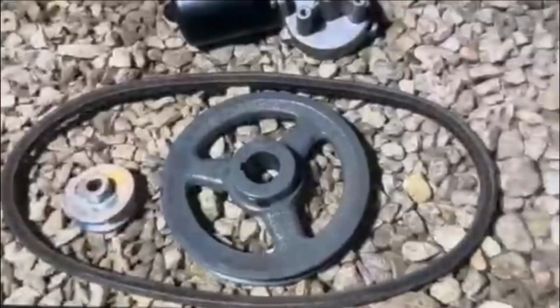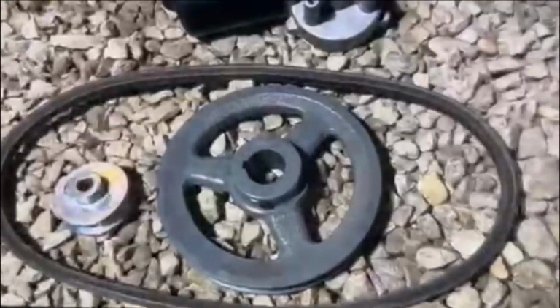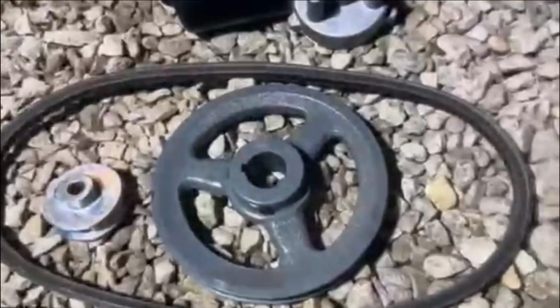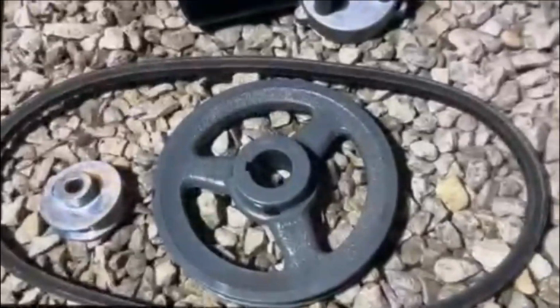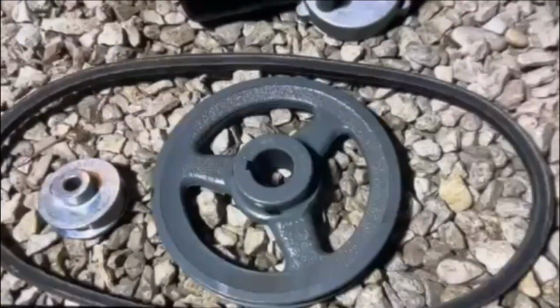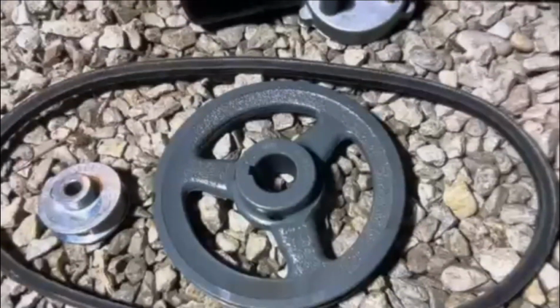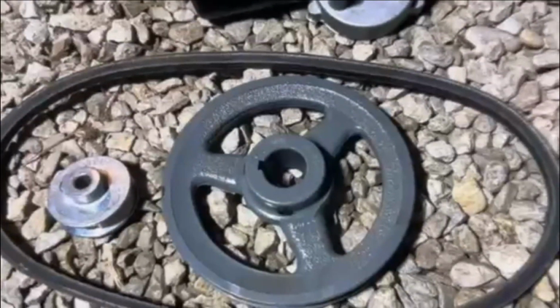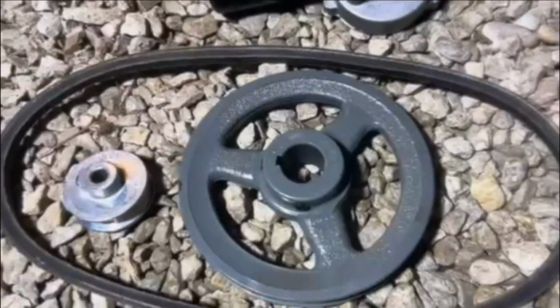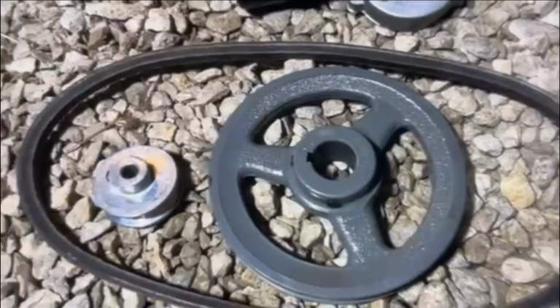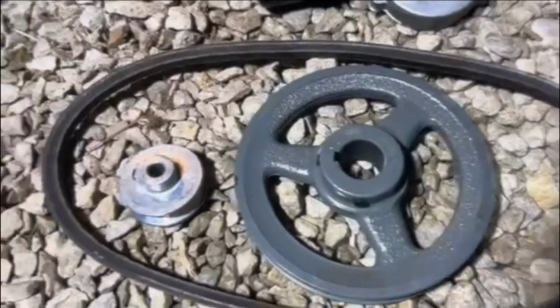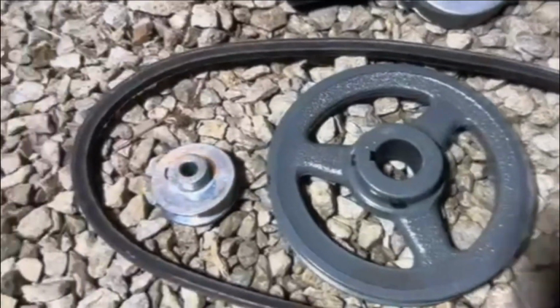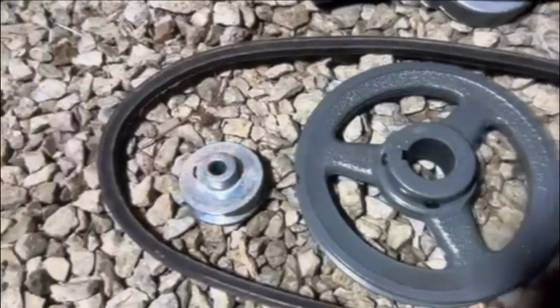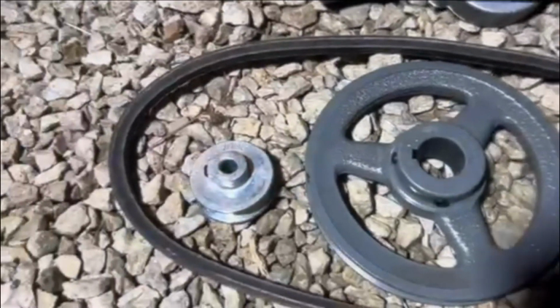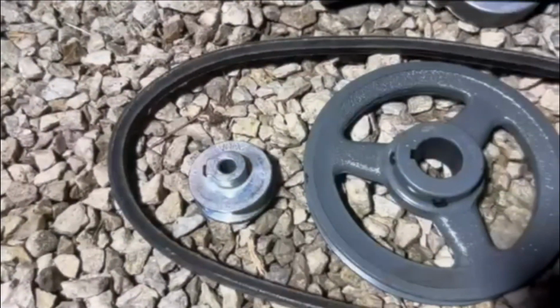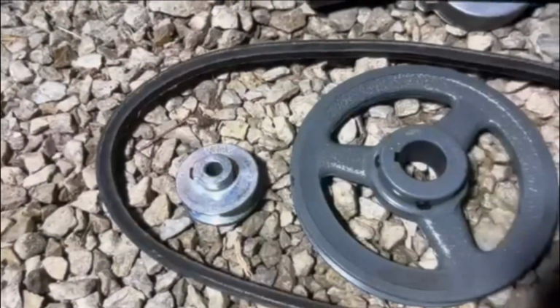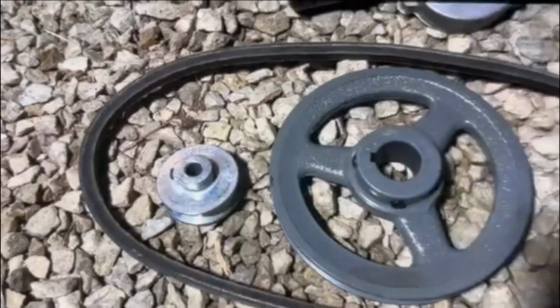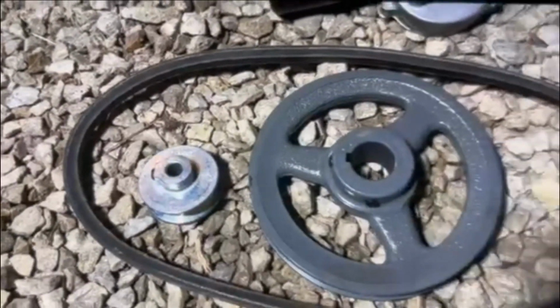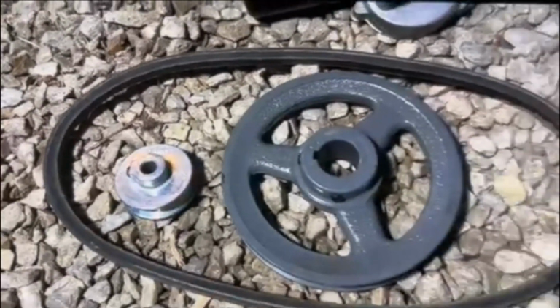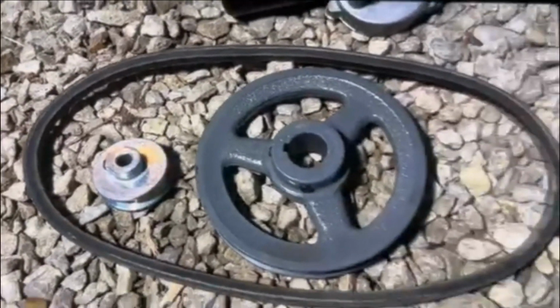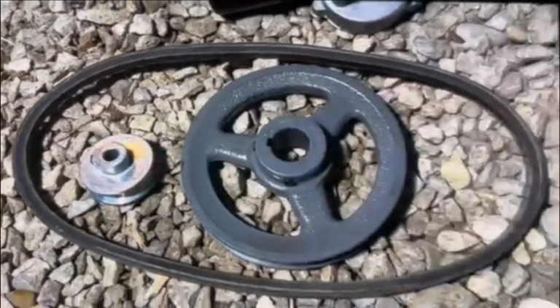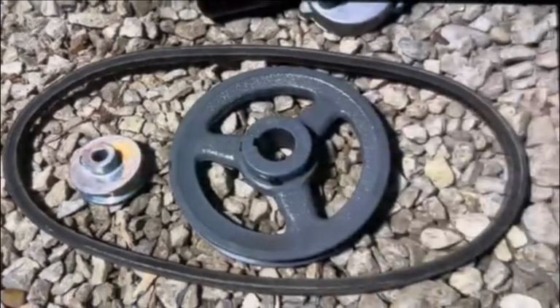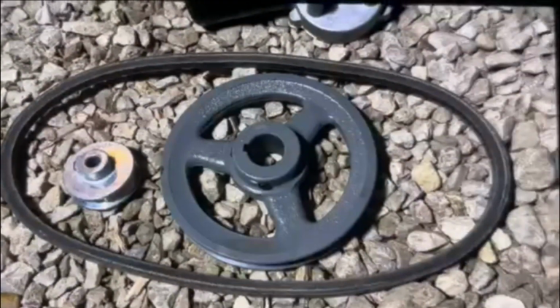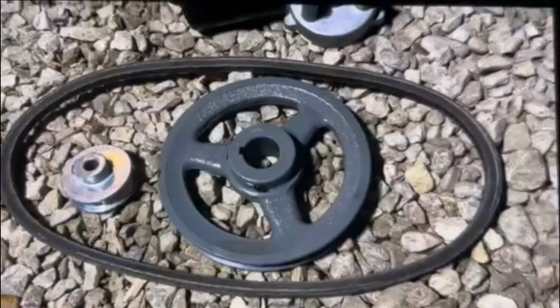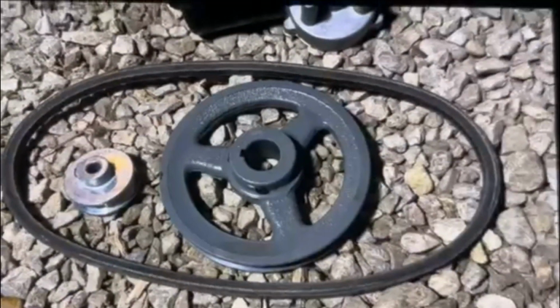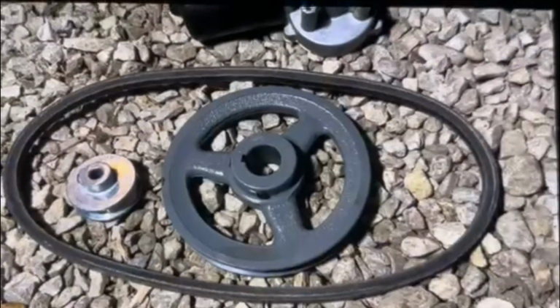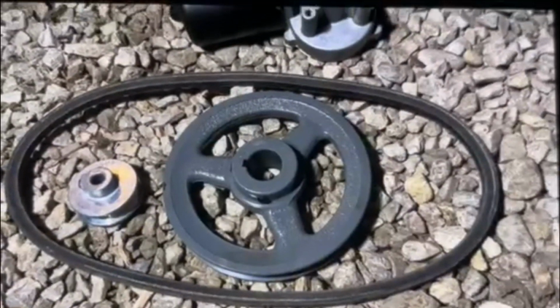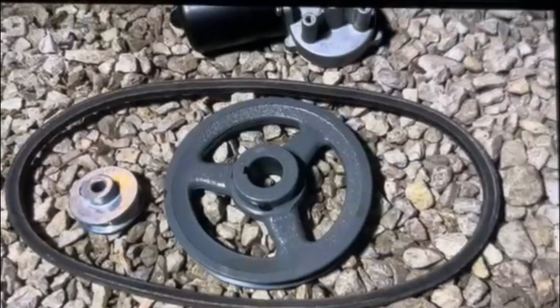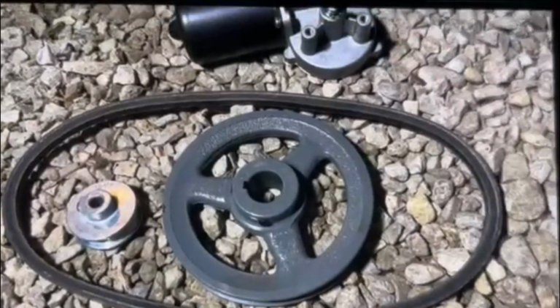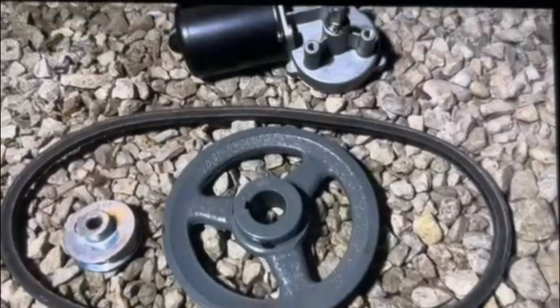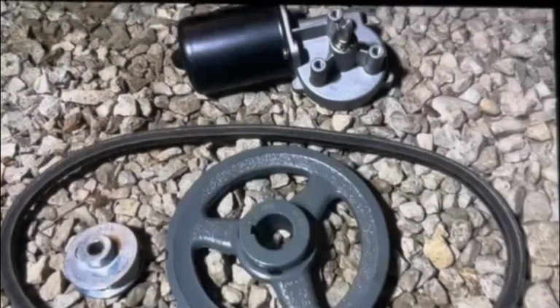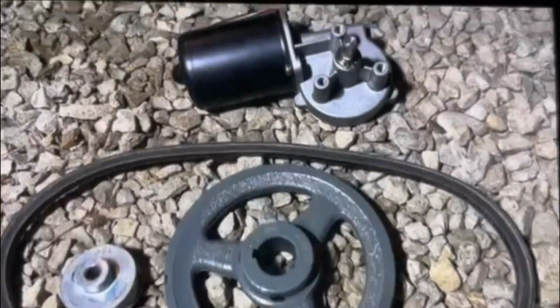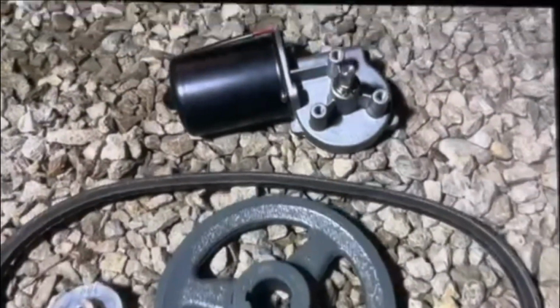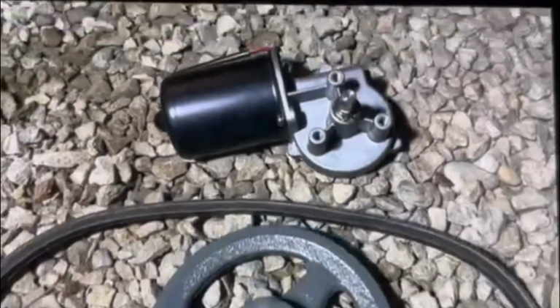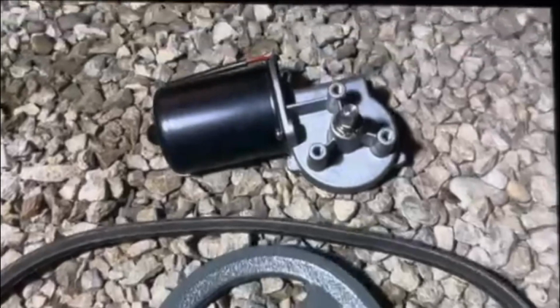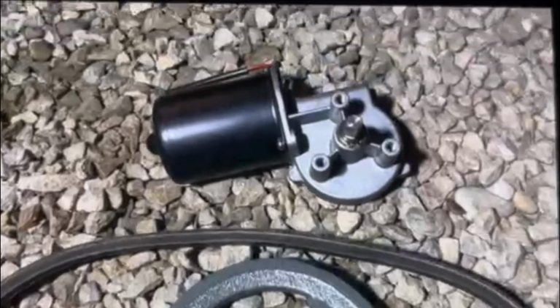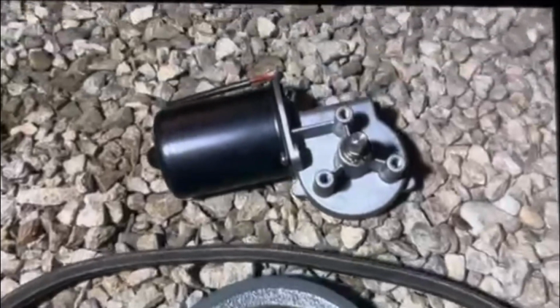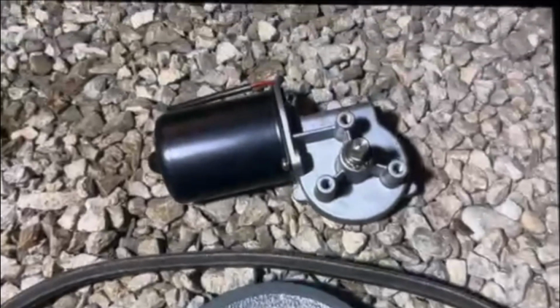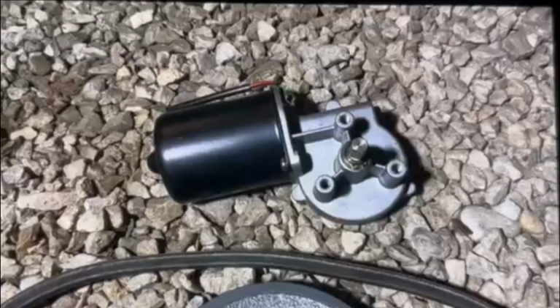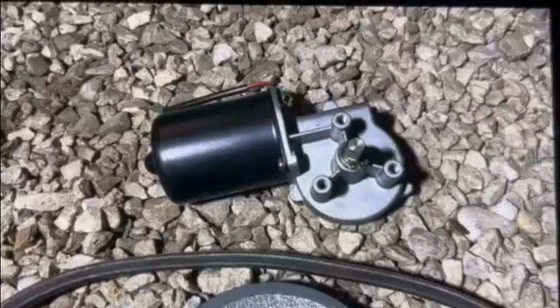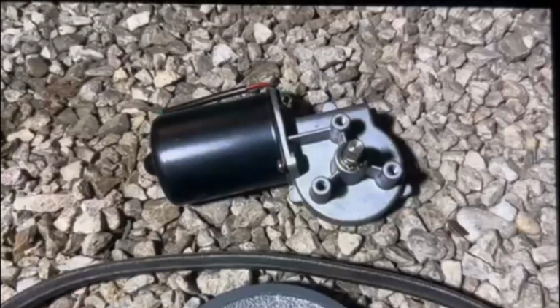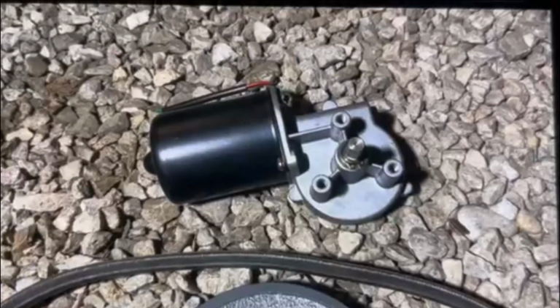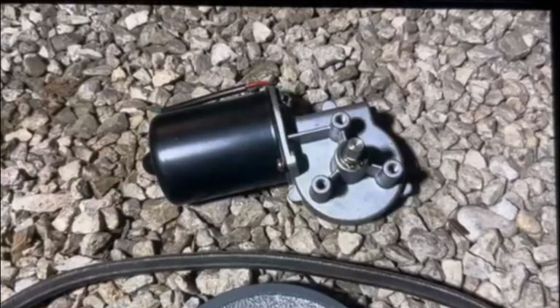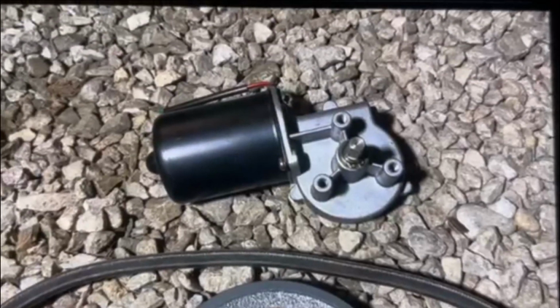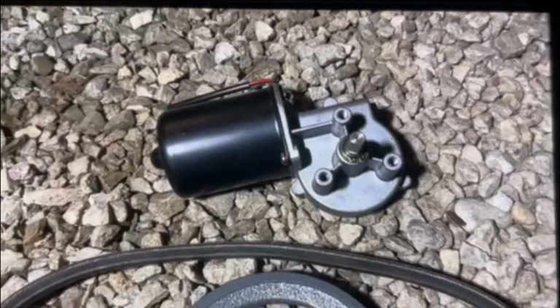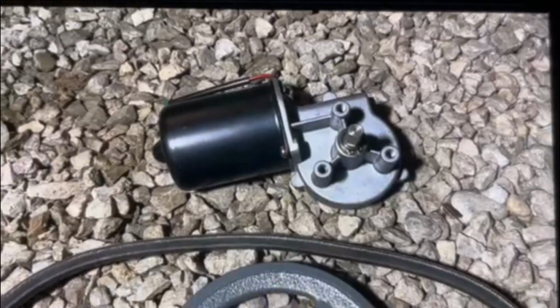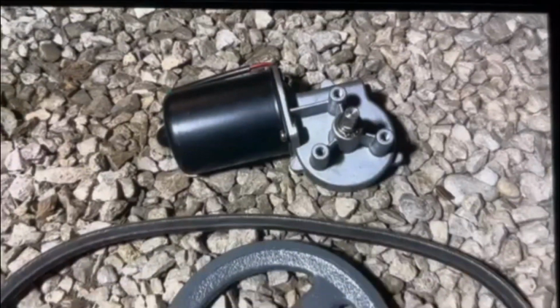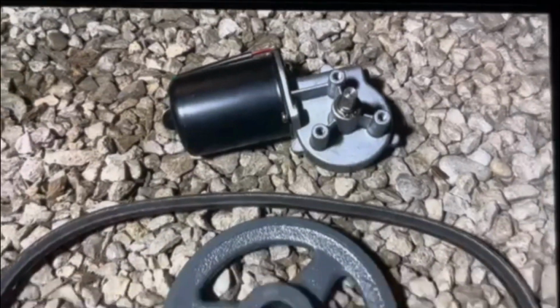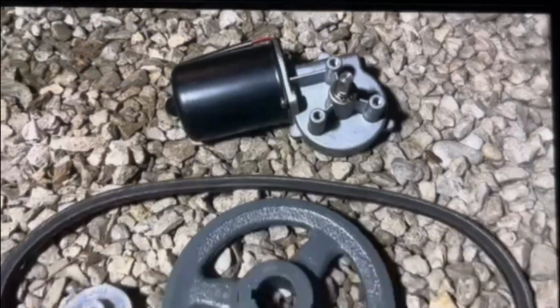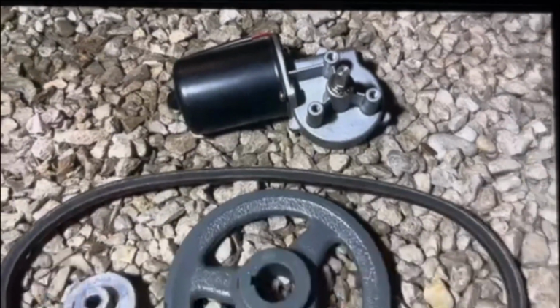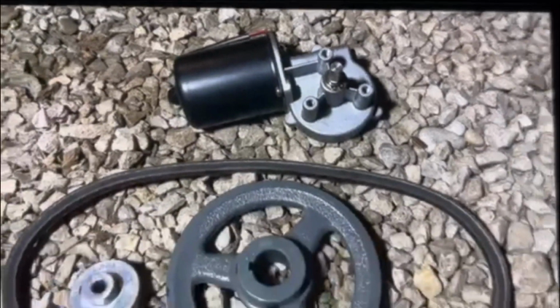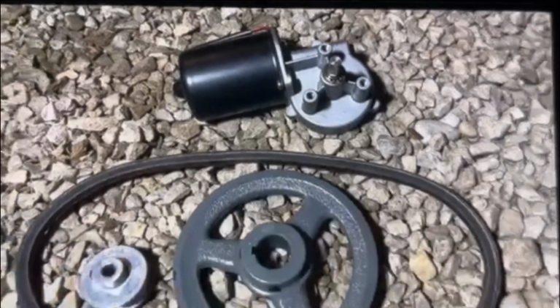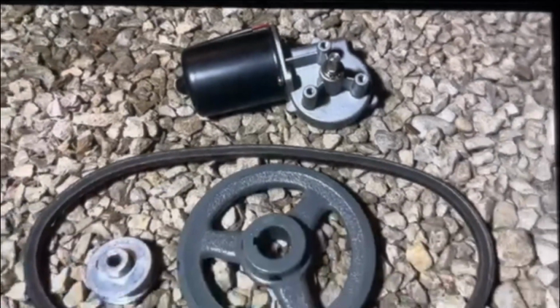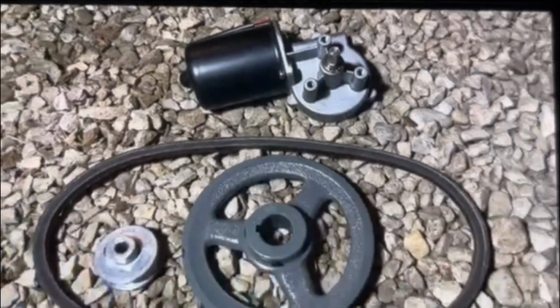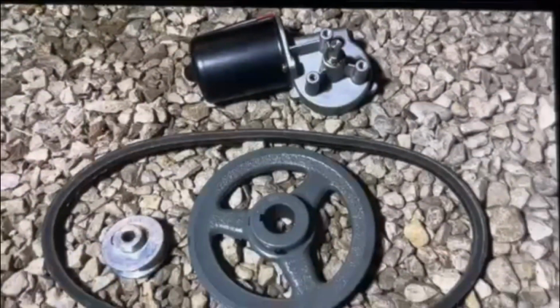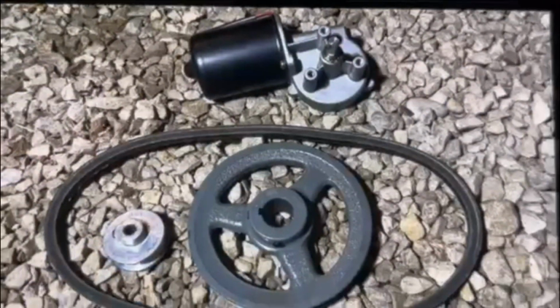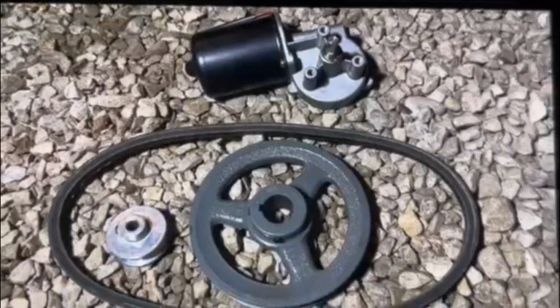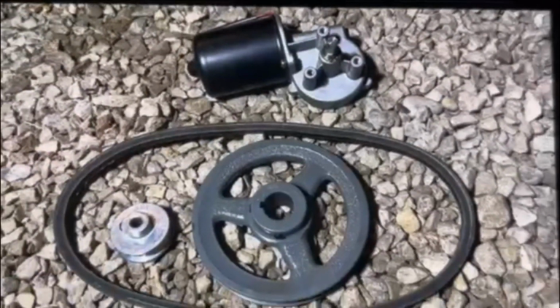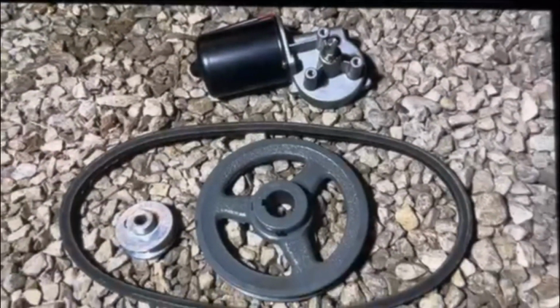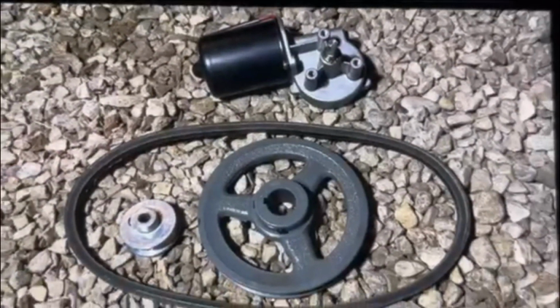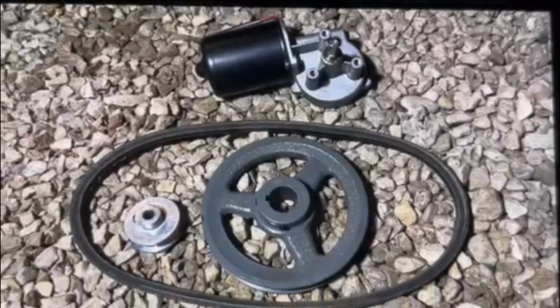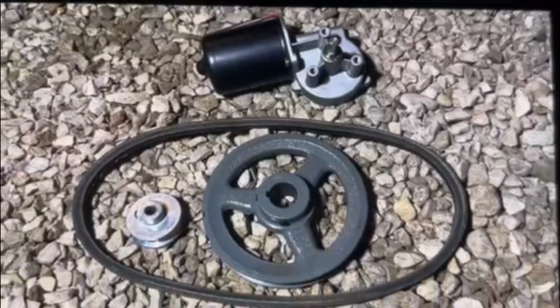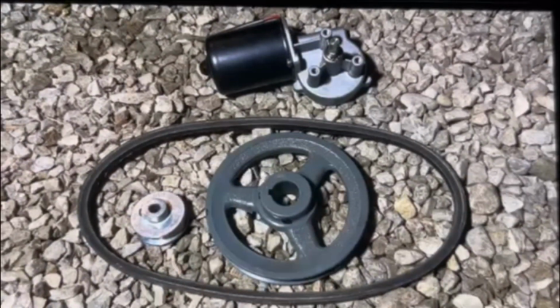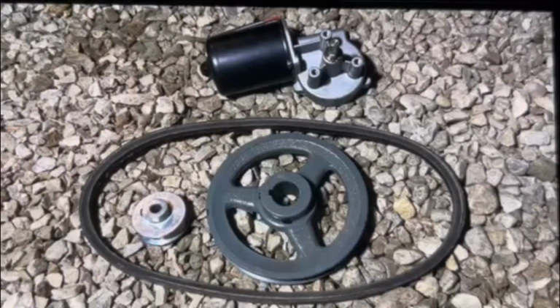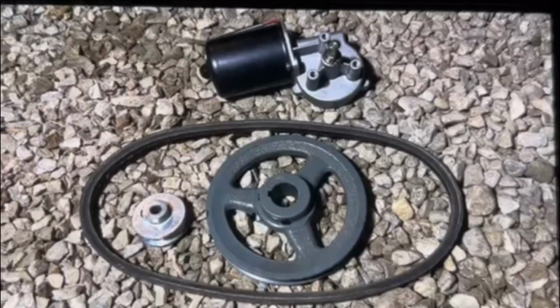We'll need a 6-inch pulley, a 2-inch pulley, a 35-inch belt, and a 12-volt maker motor. I'll put the parts list in the description below.